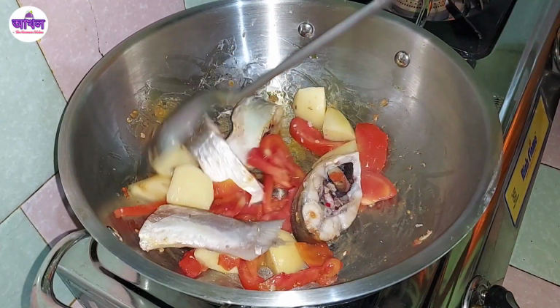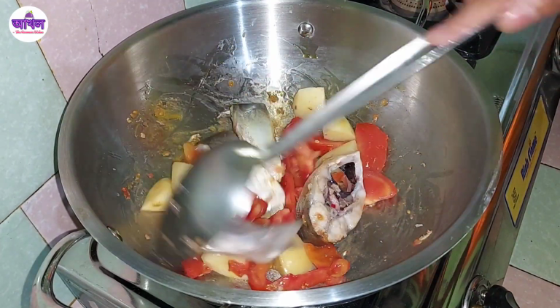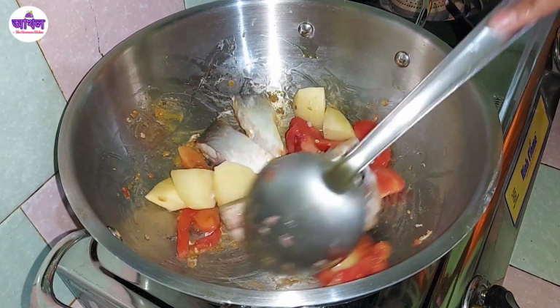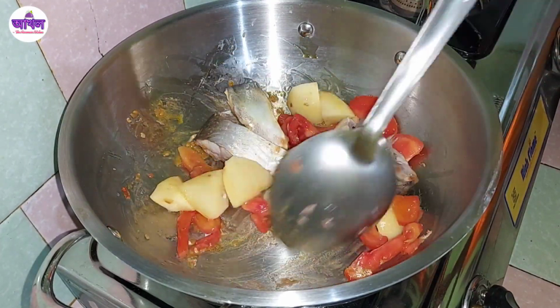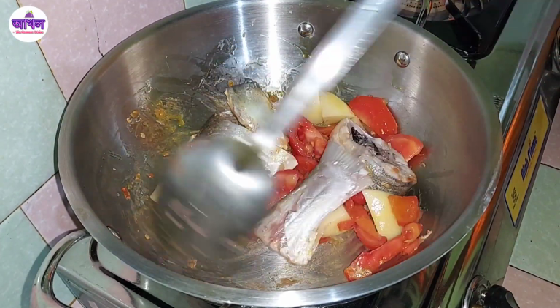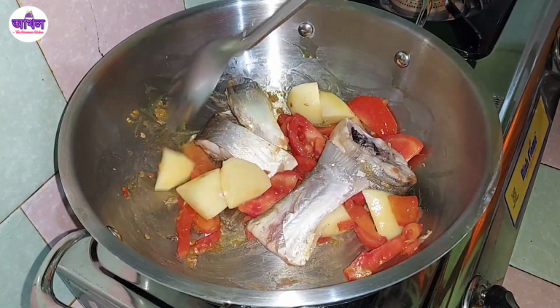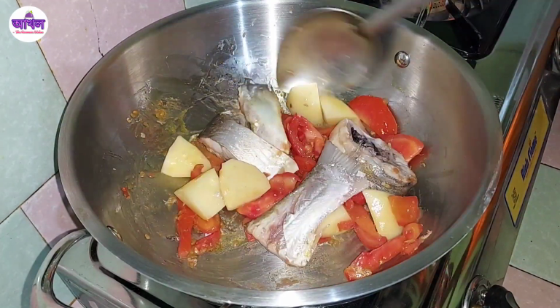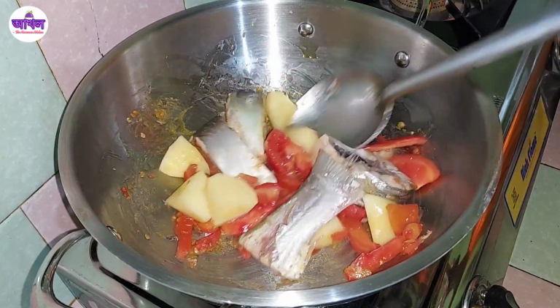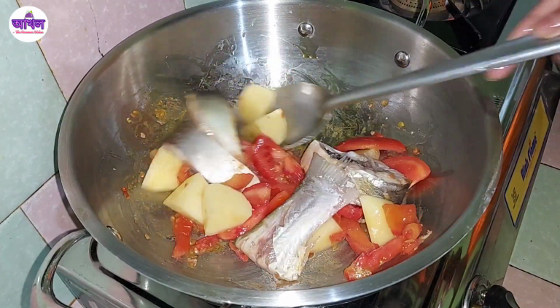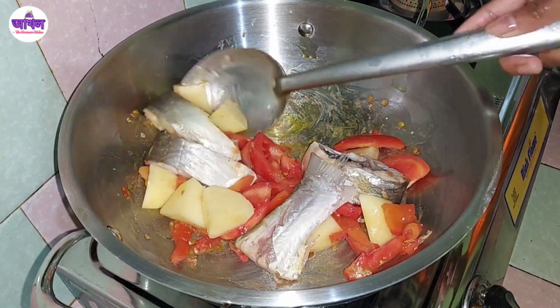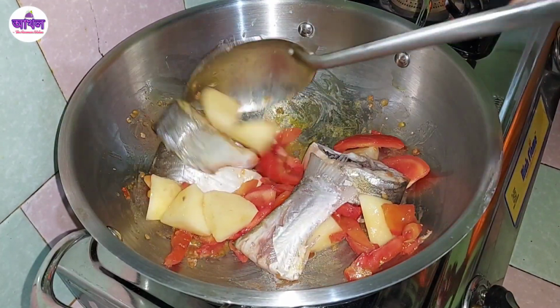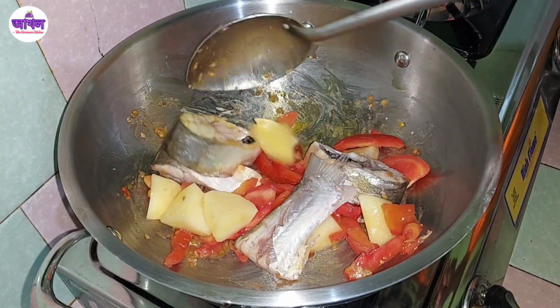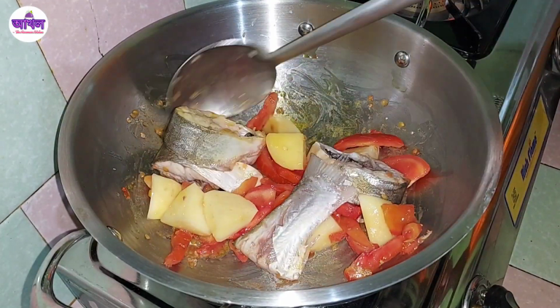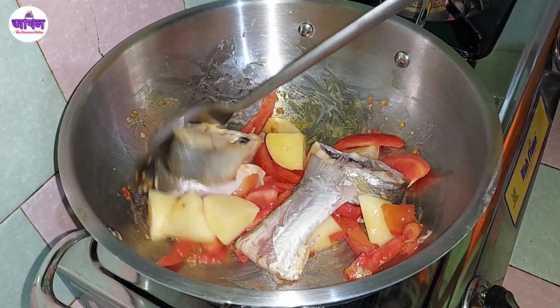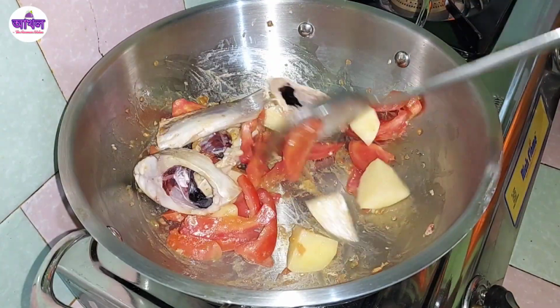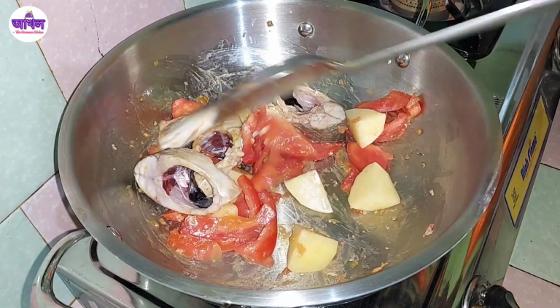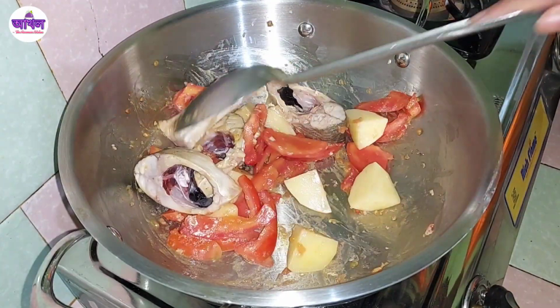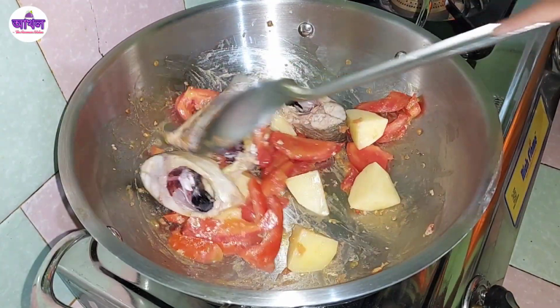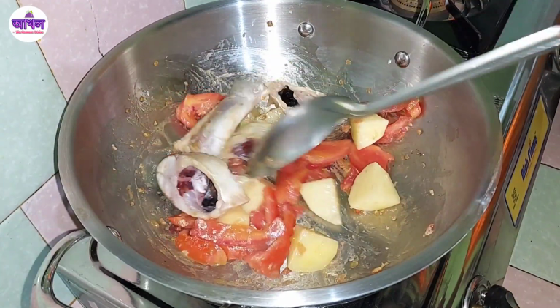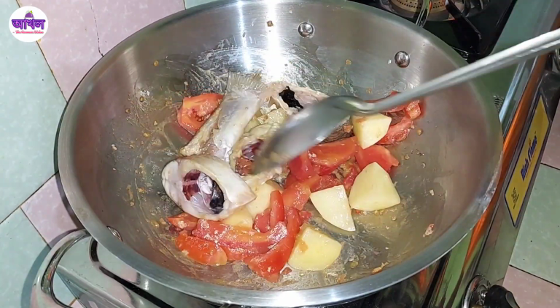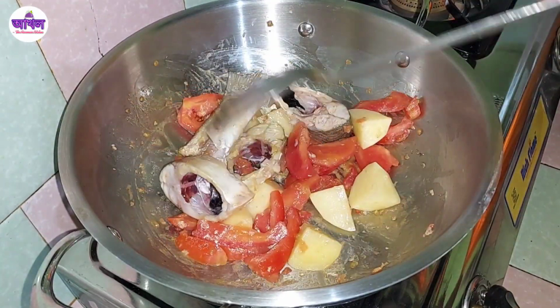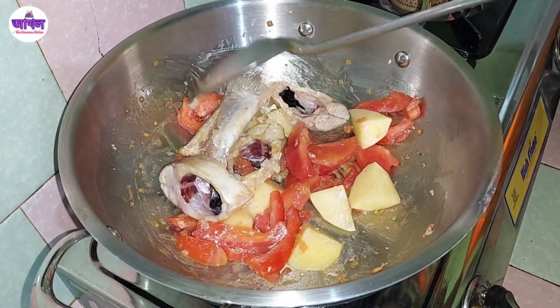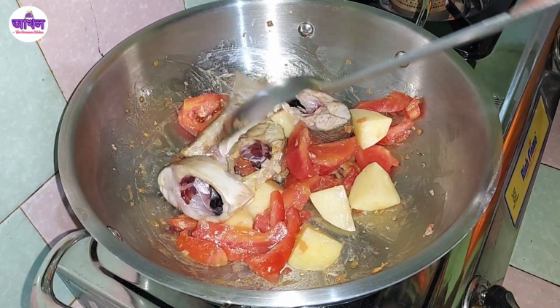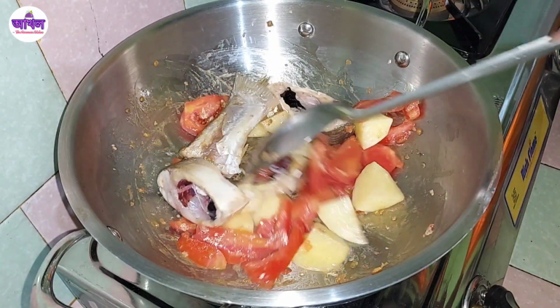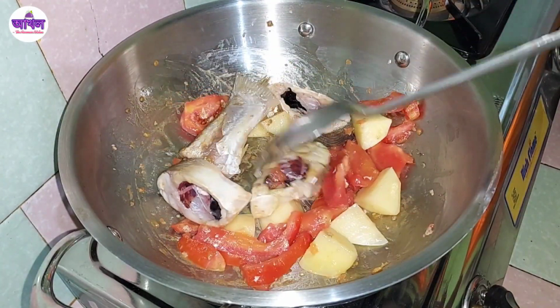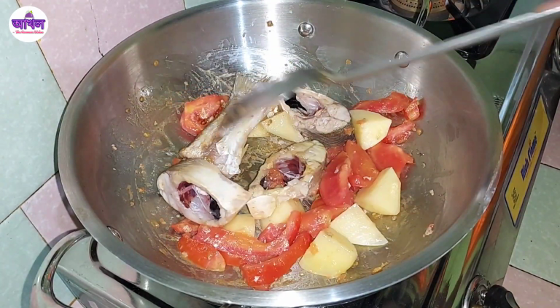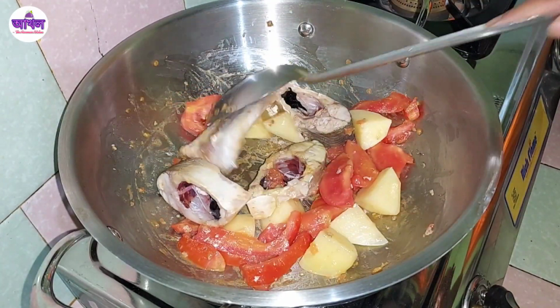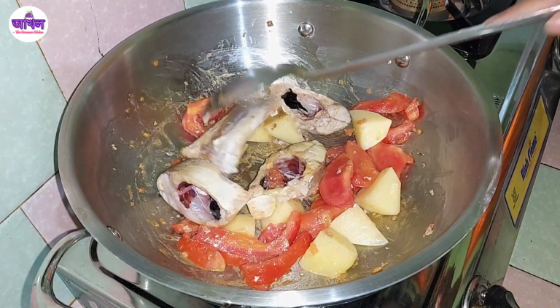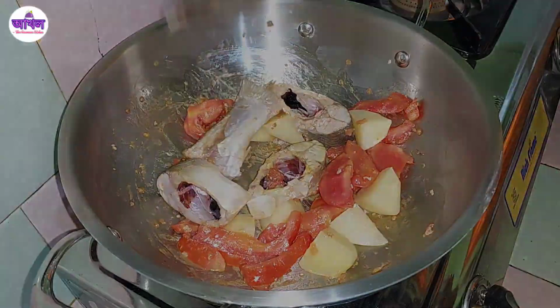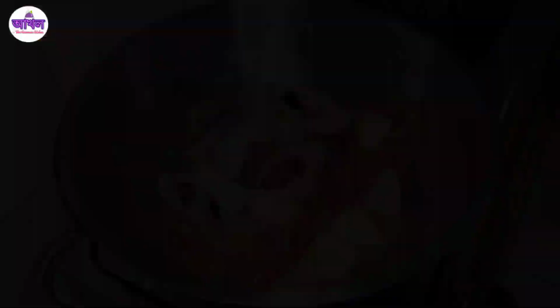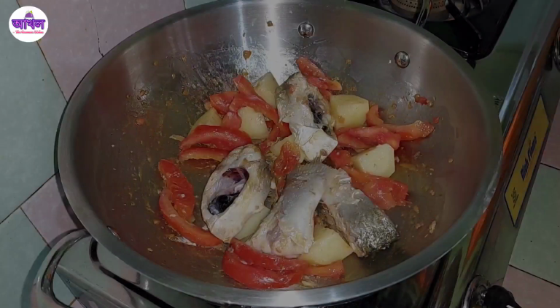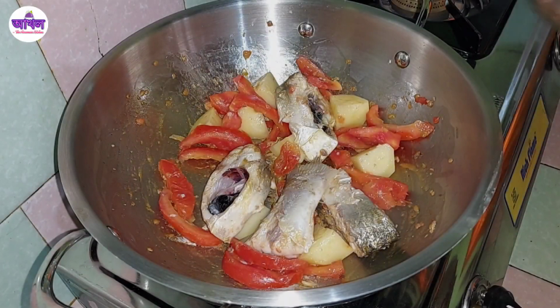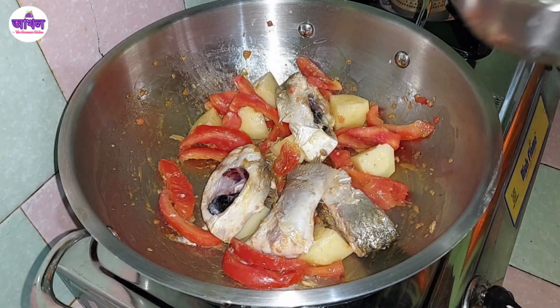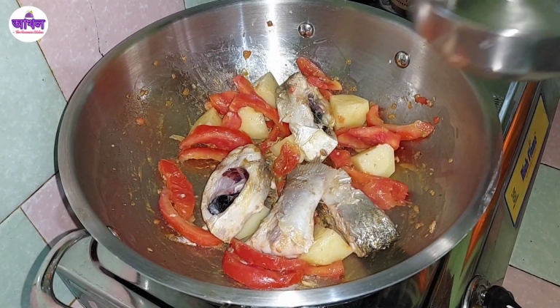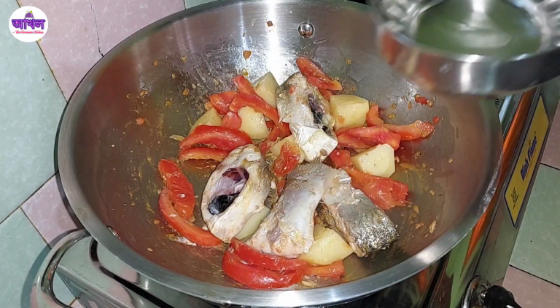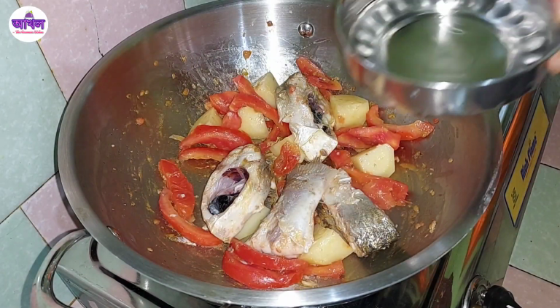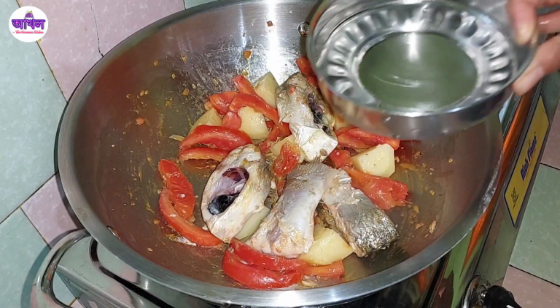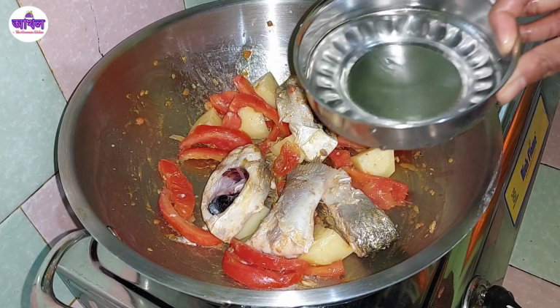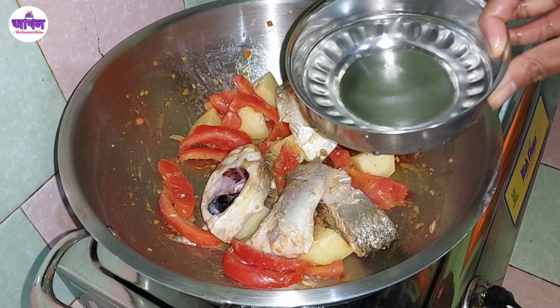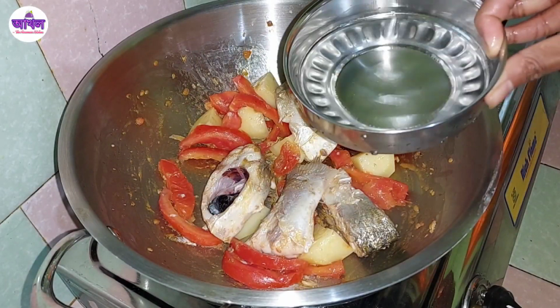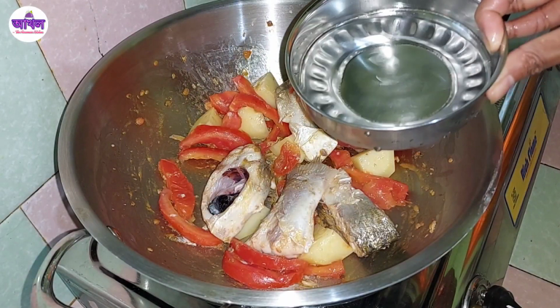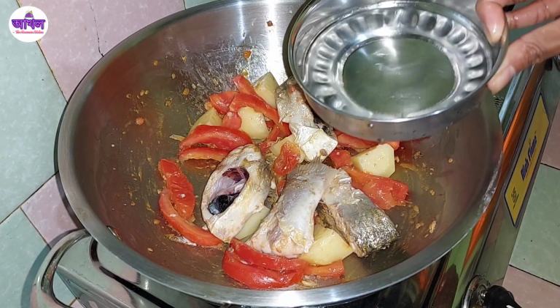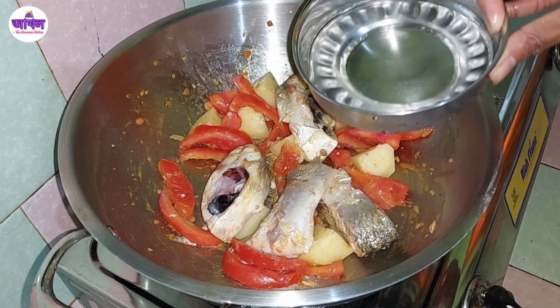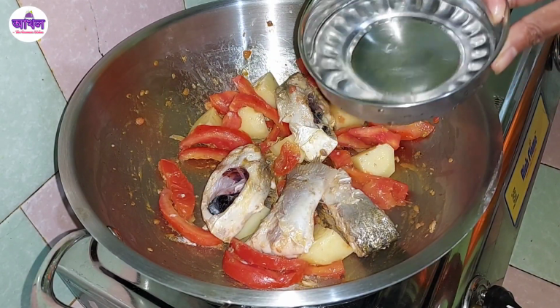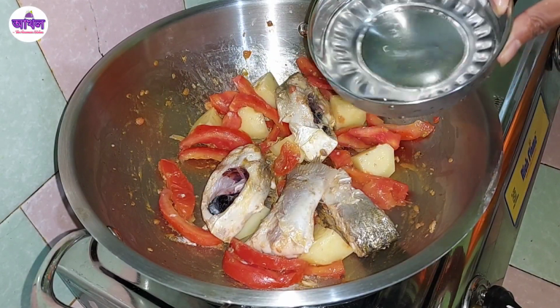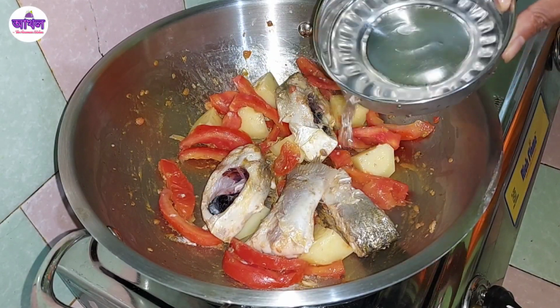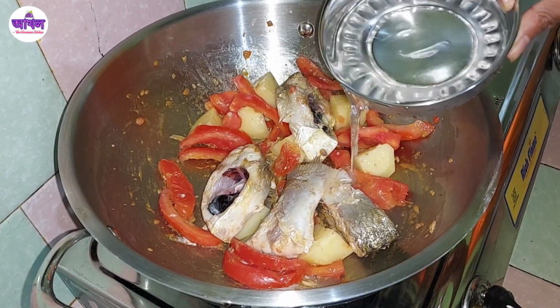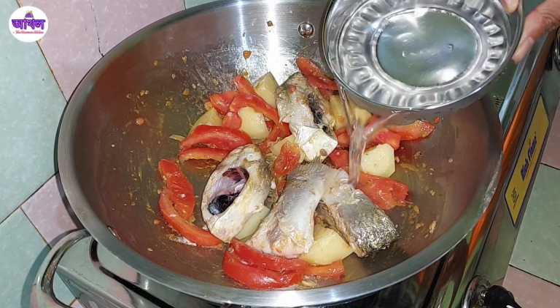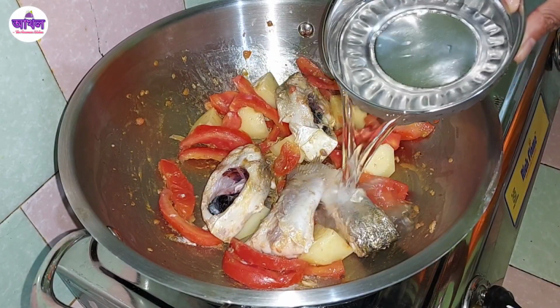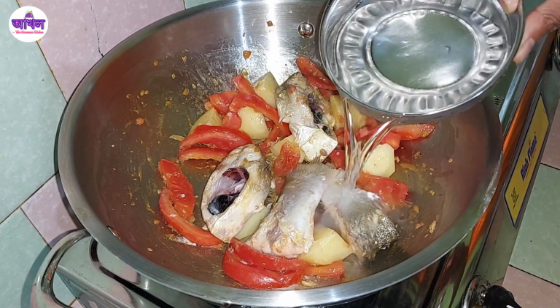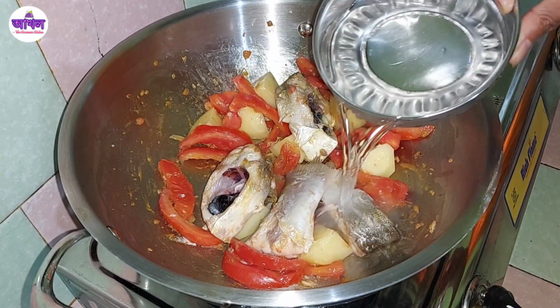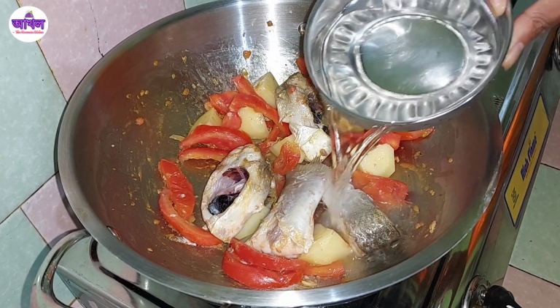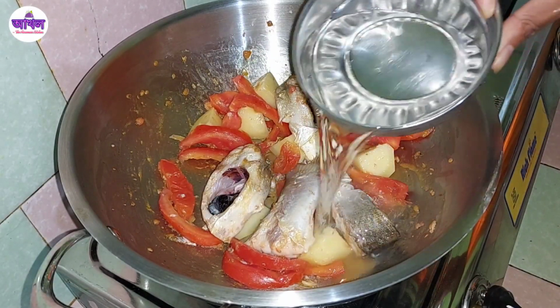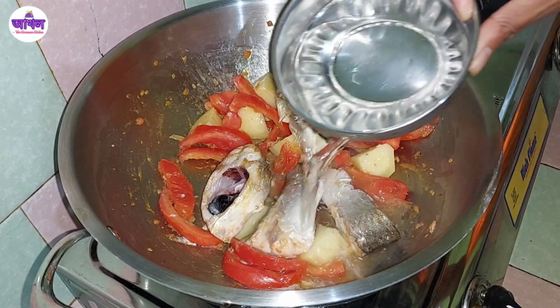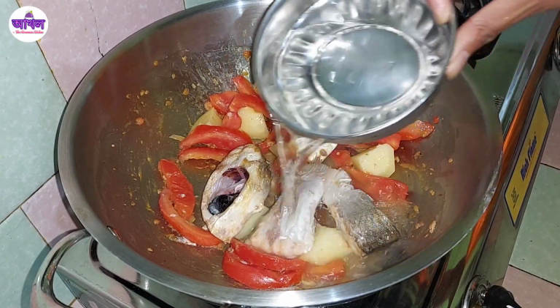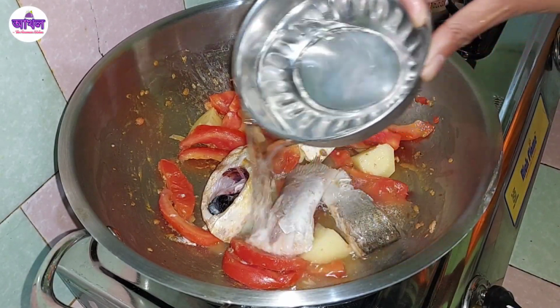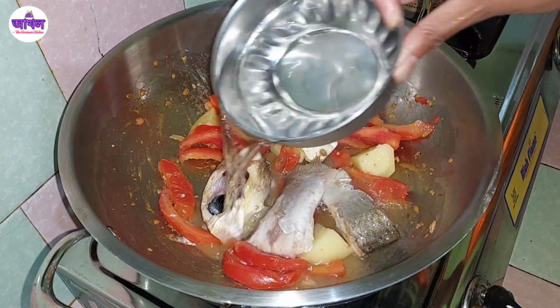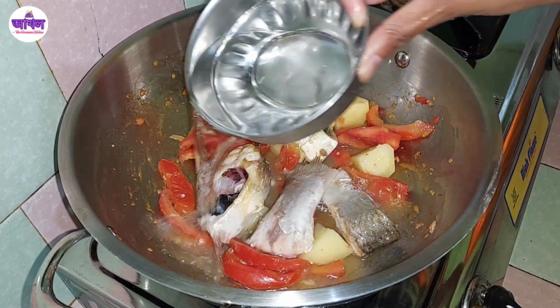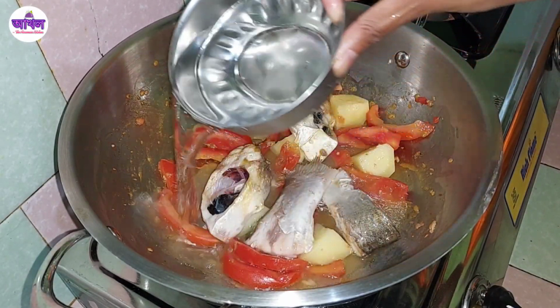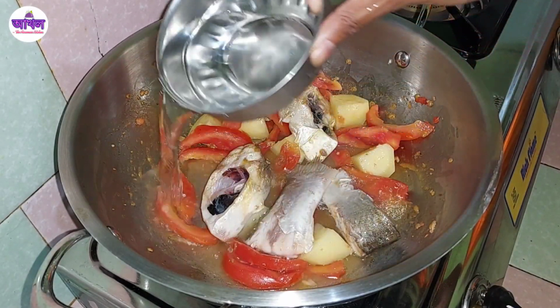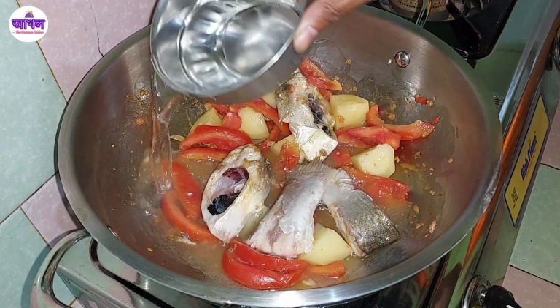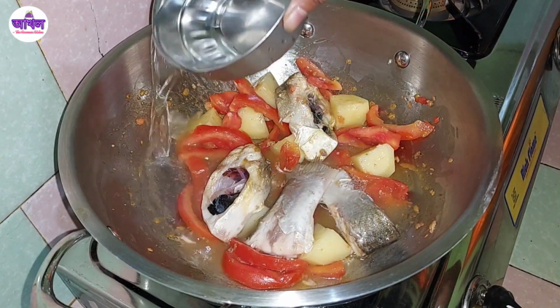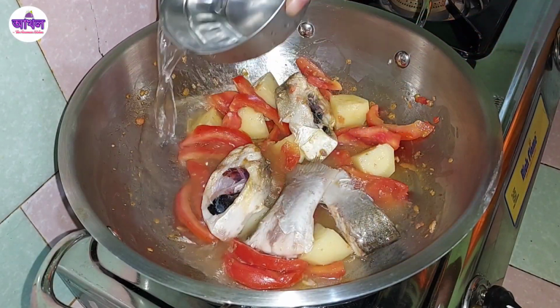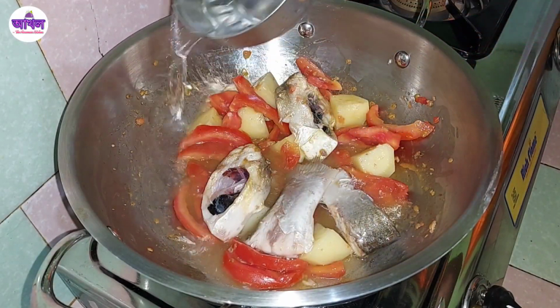Now you can add oil. You can add a little bit of oil at this stage.